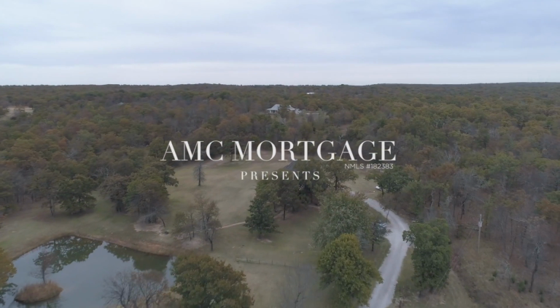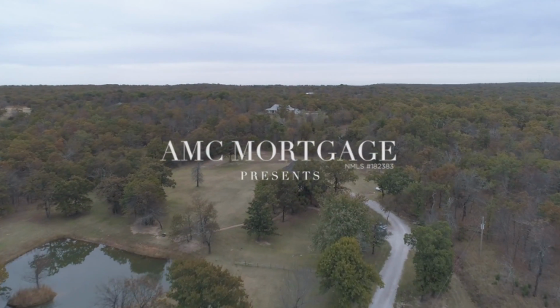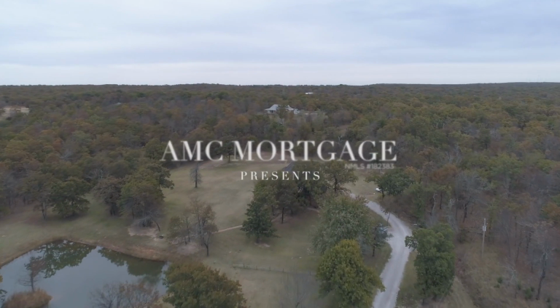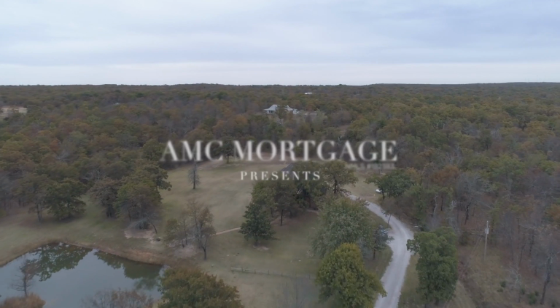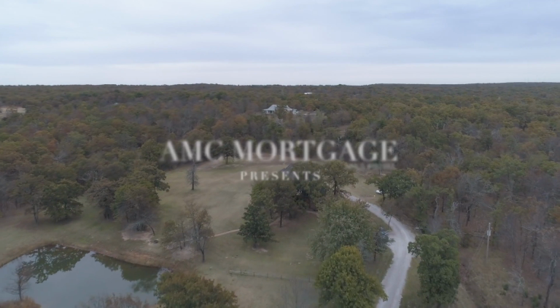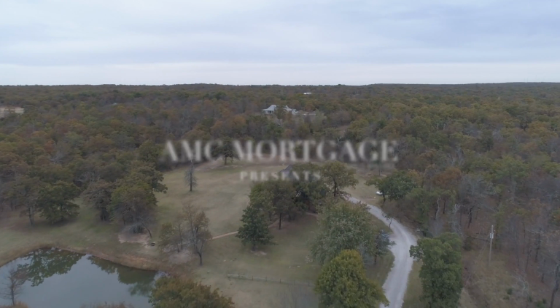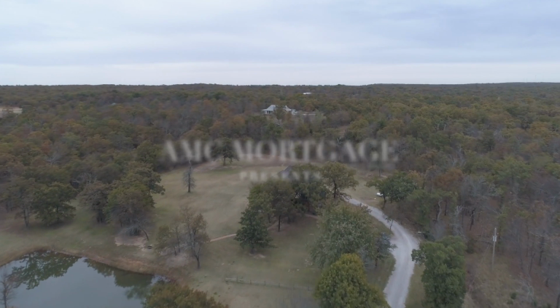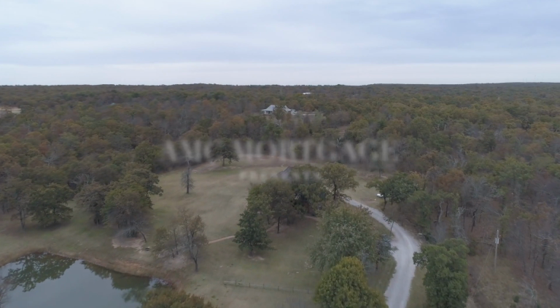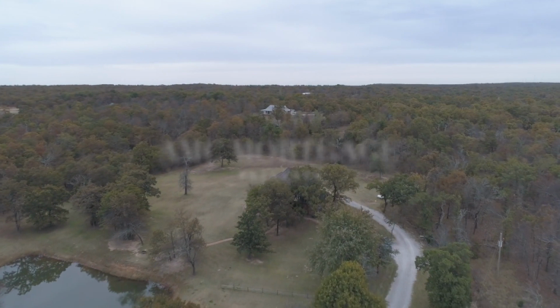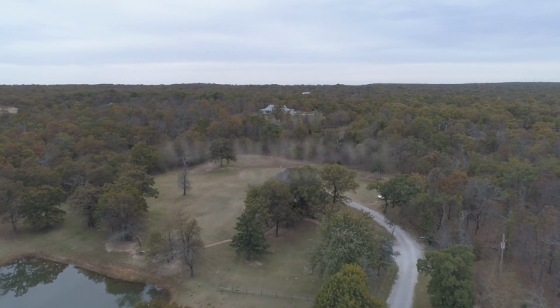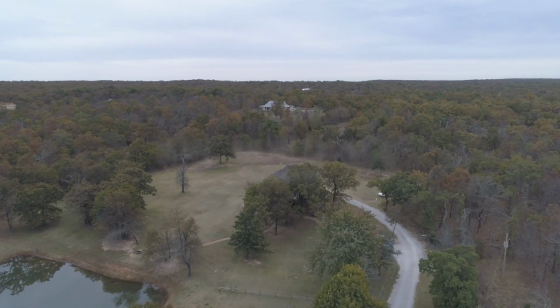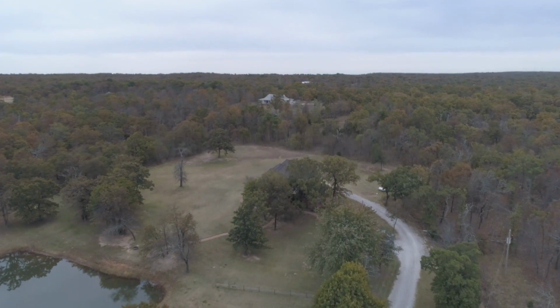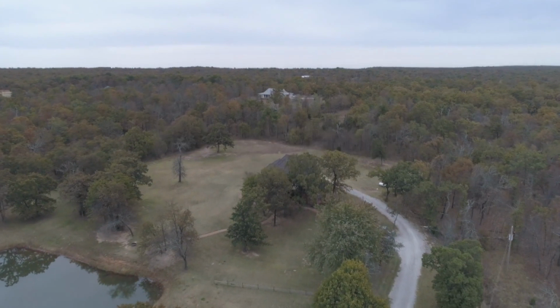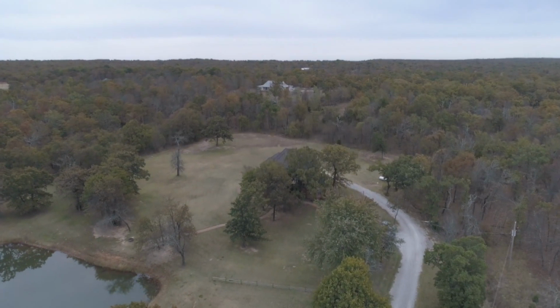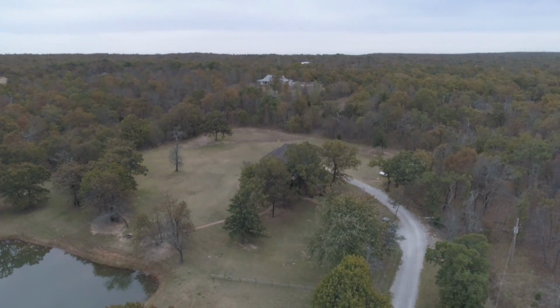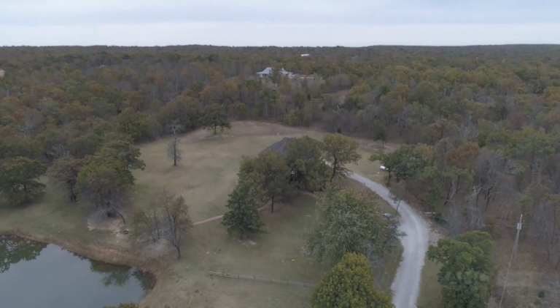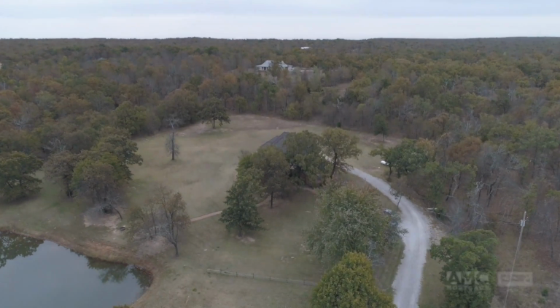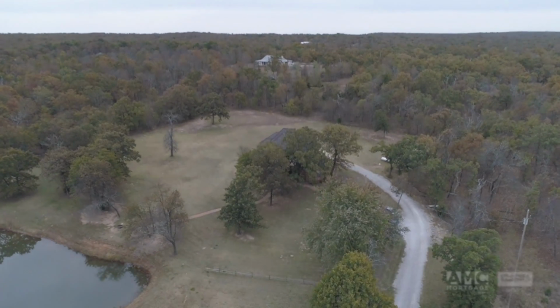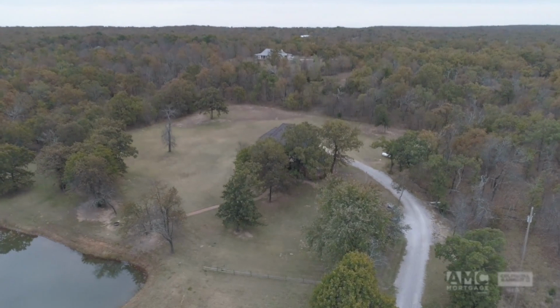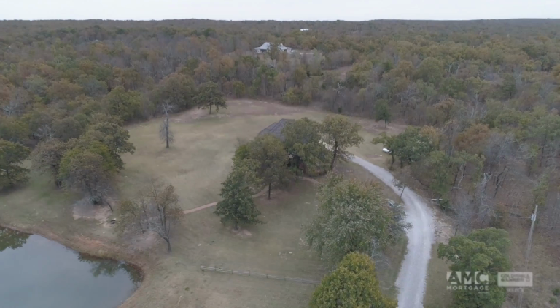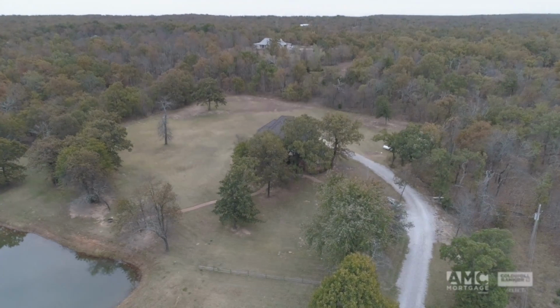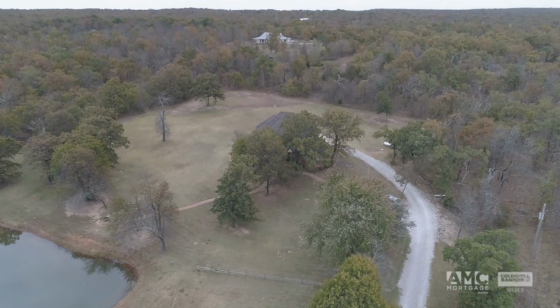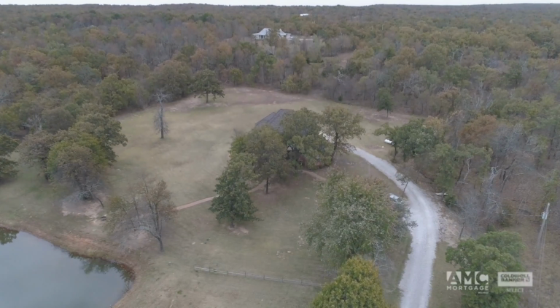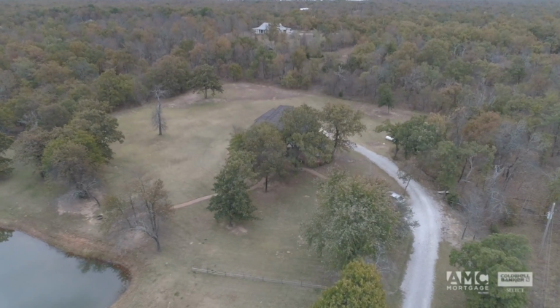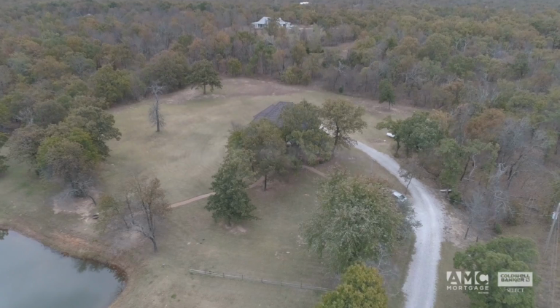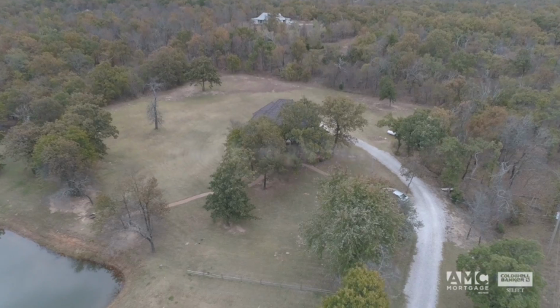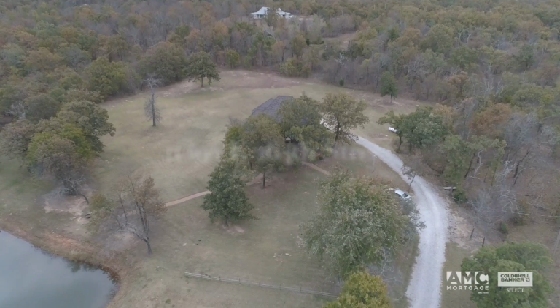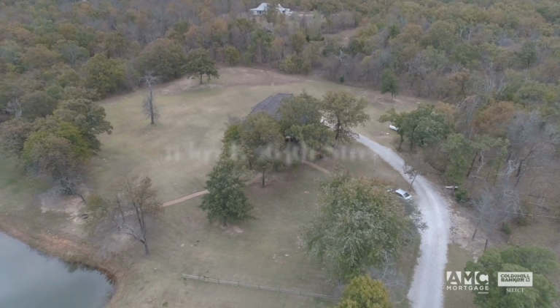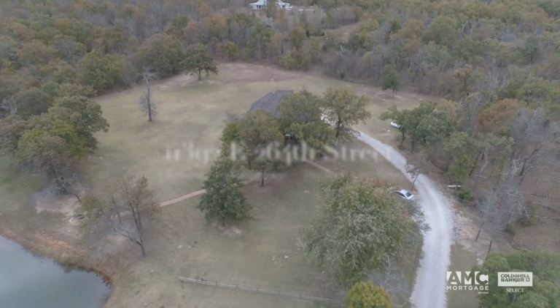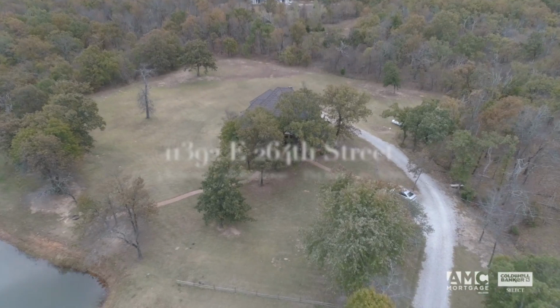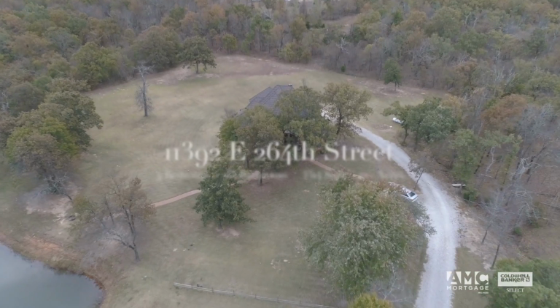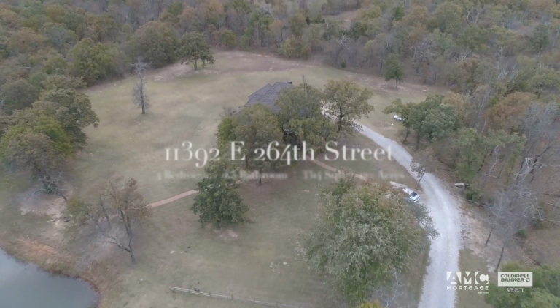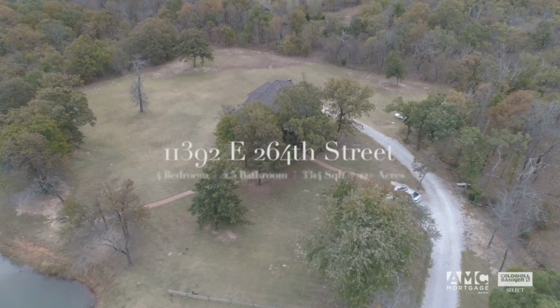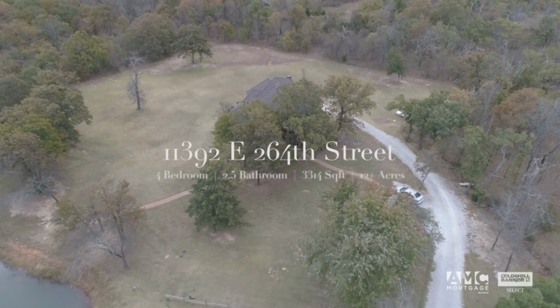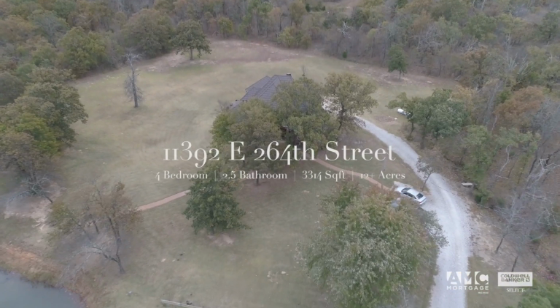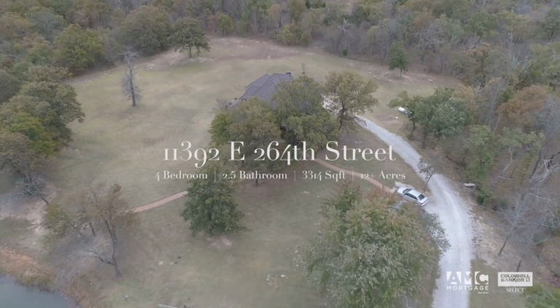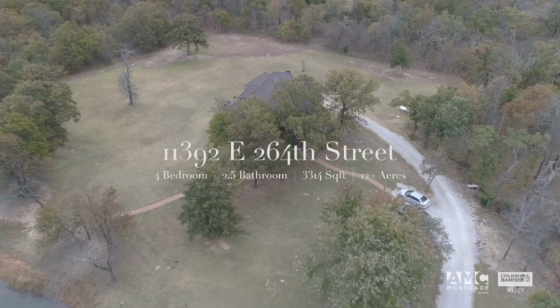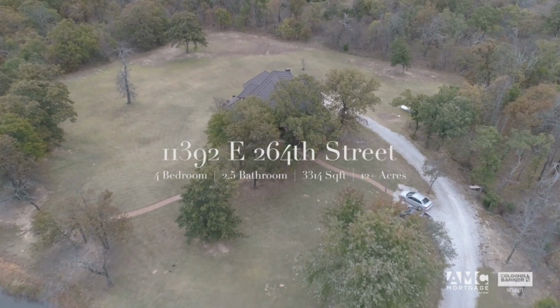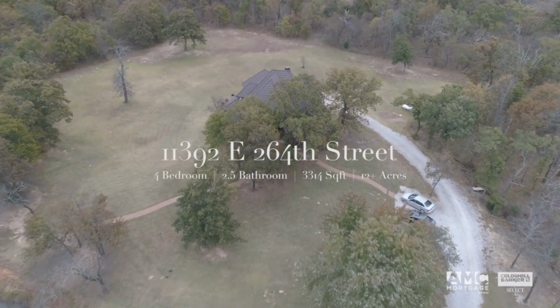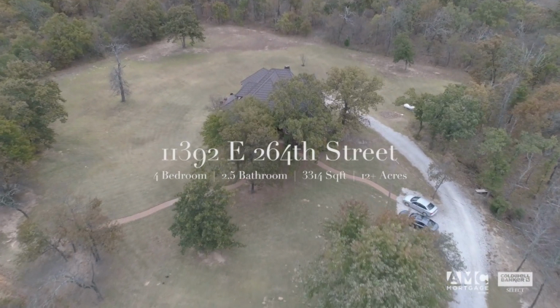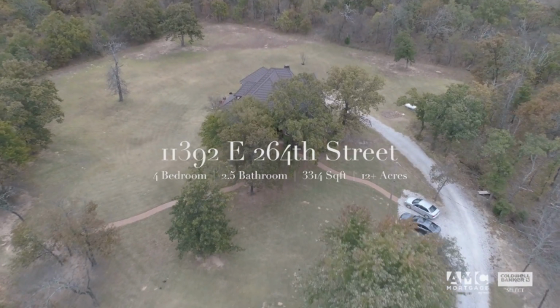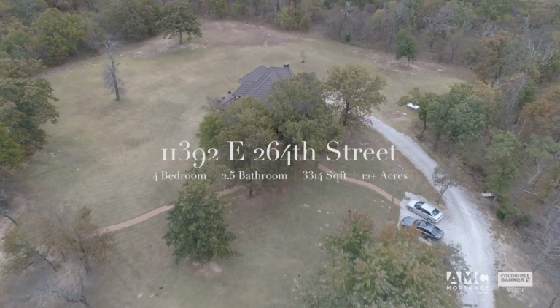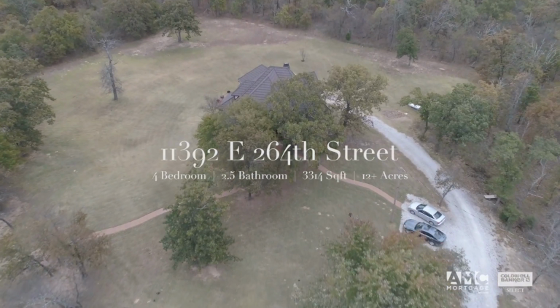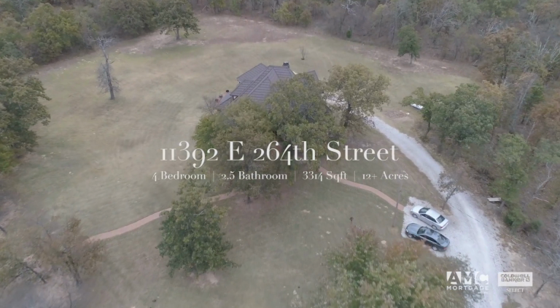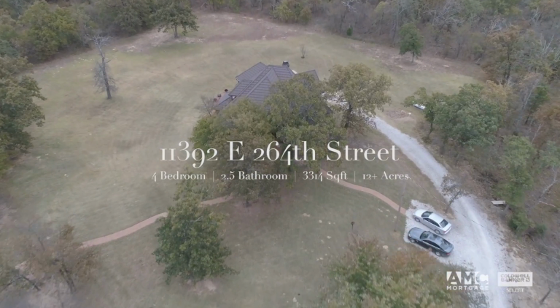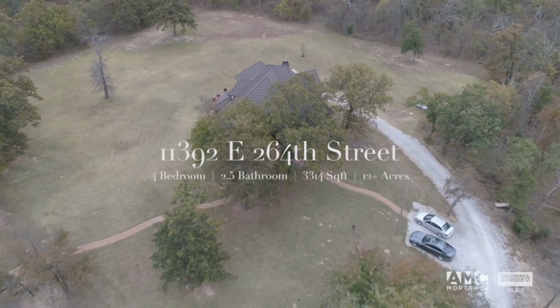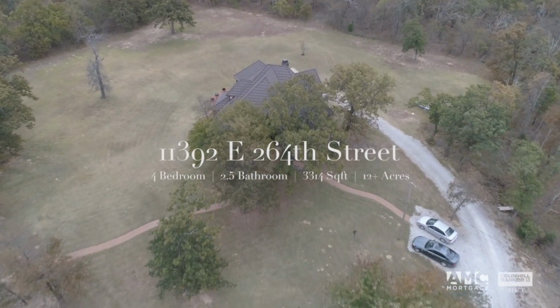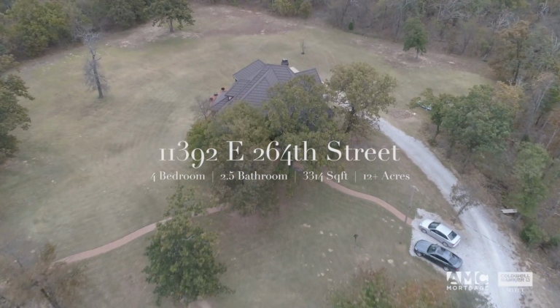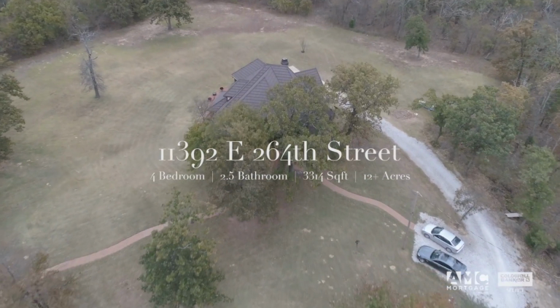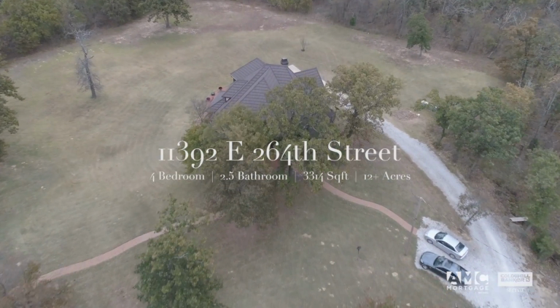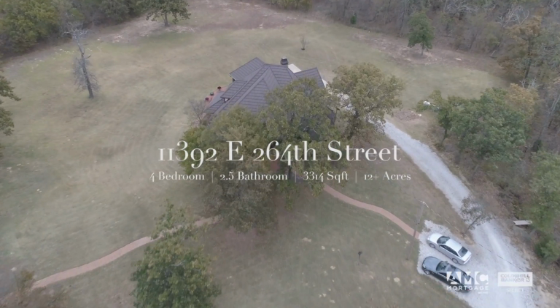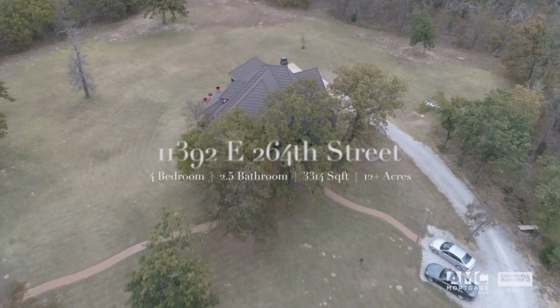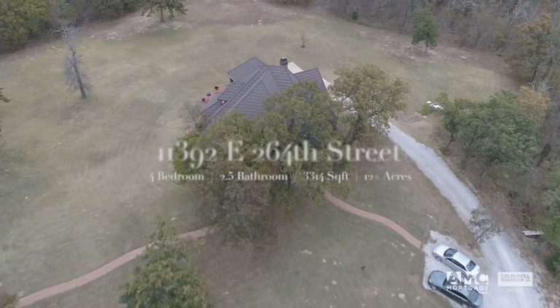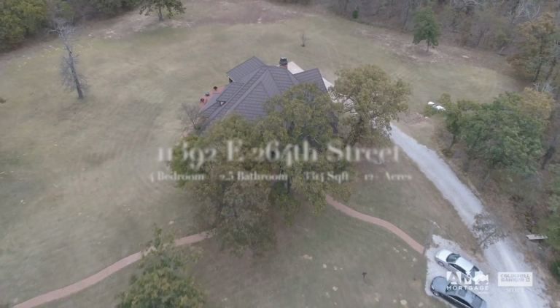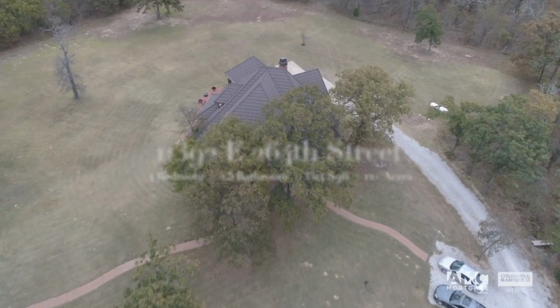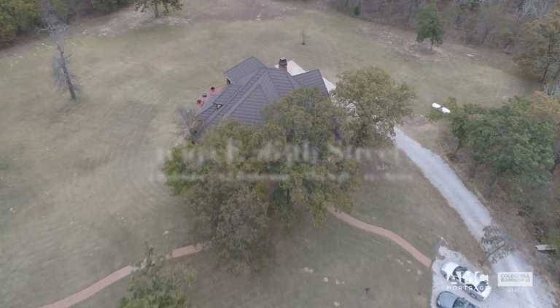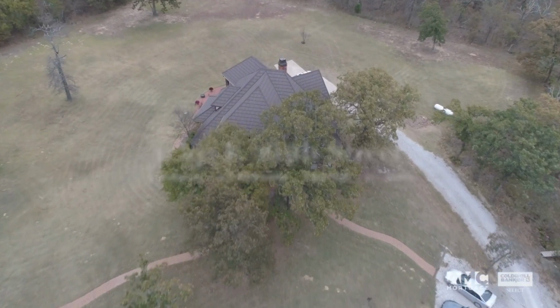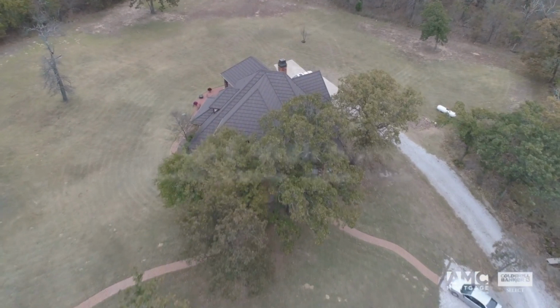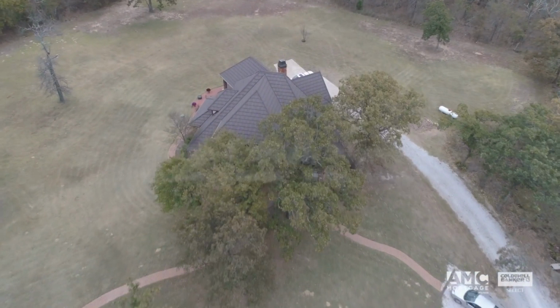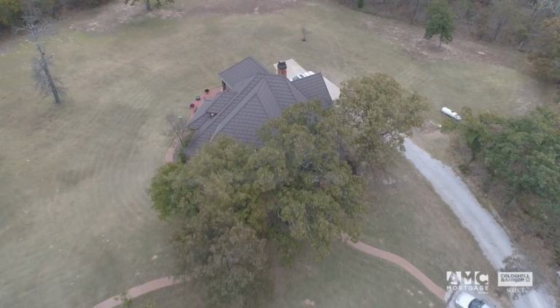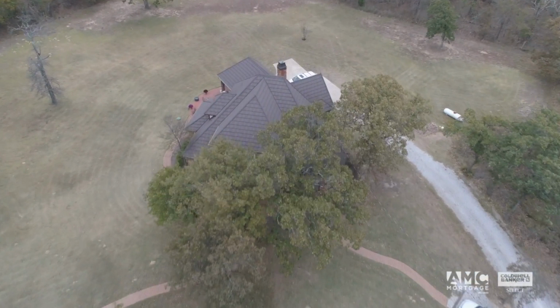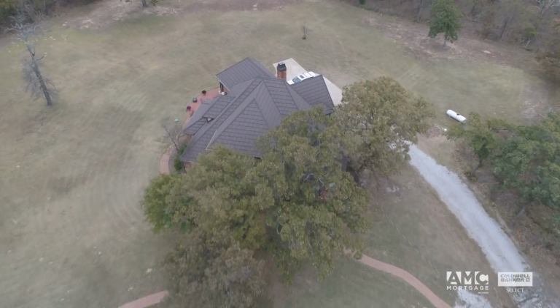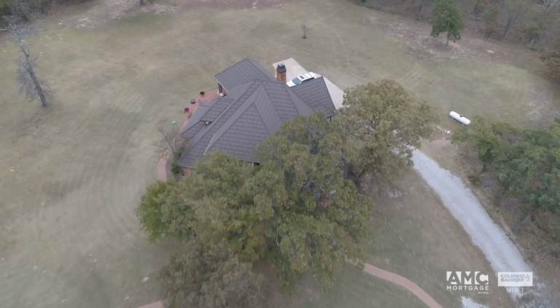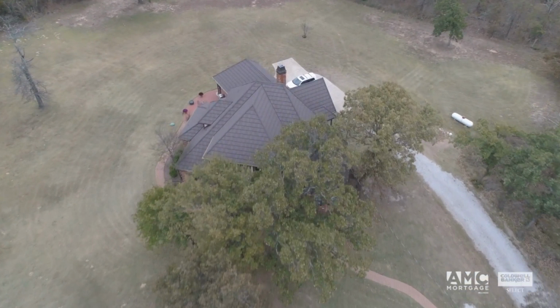Welcome to this Winchester home on over 12 acres of rural Oklahoma wonderland, close to Beggs and Highway 75.